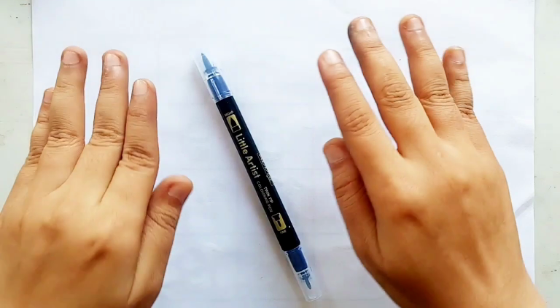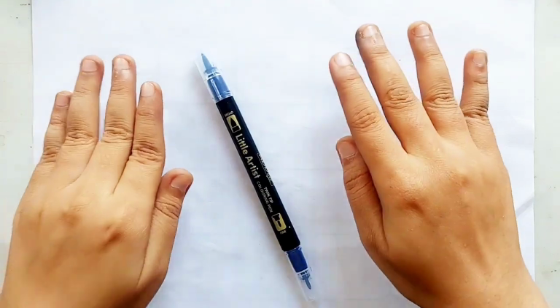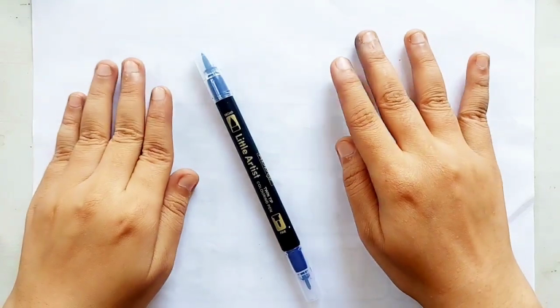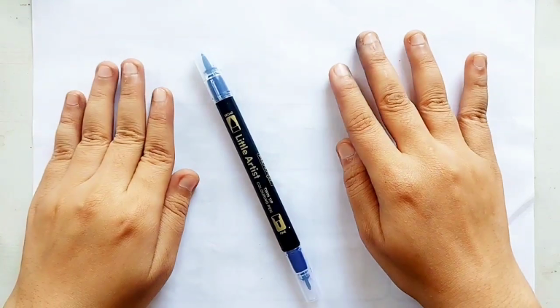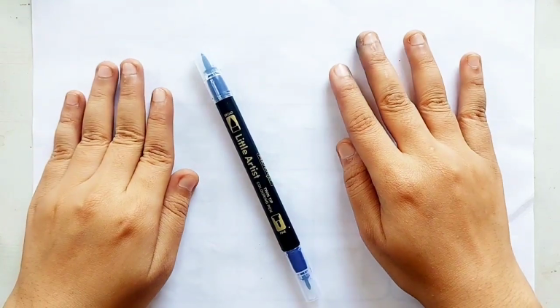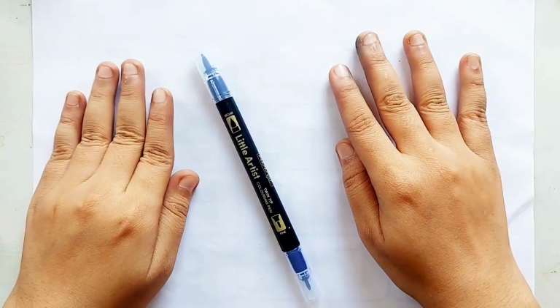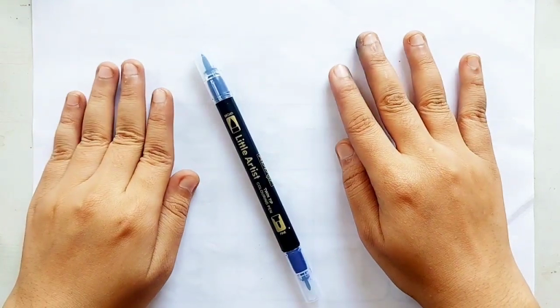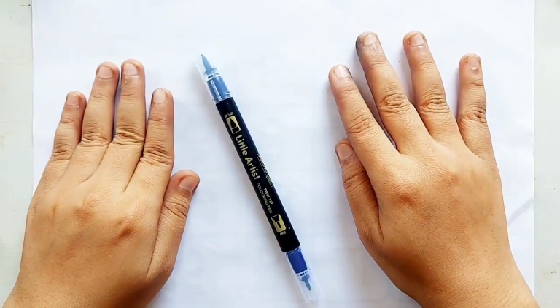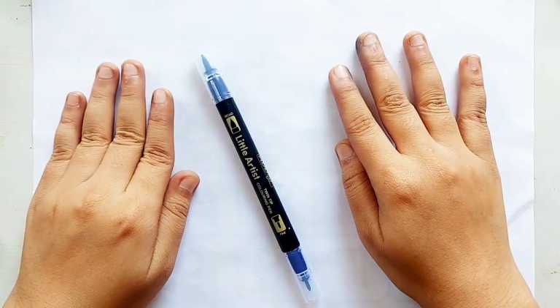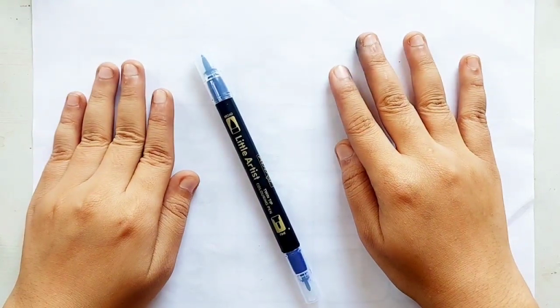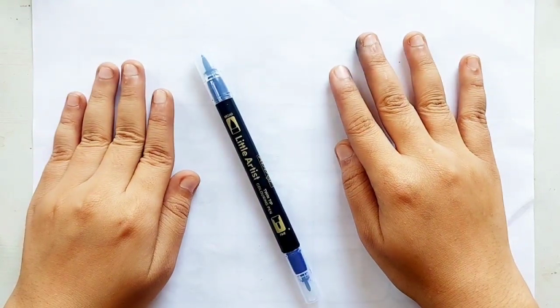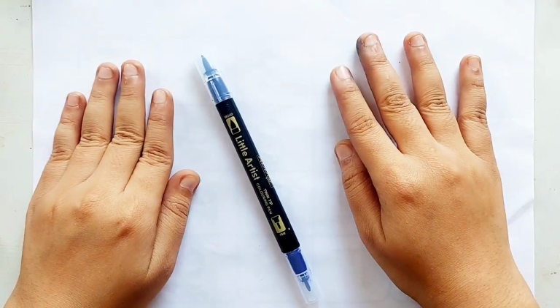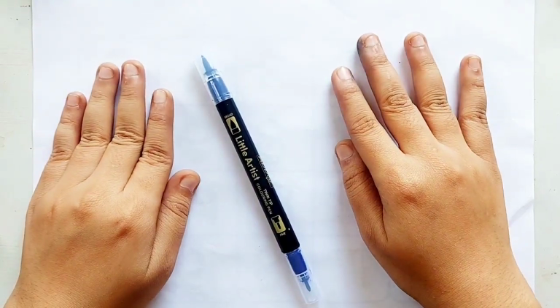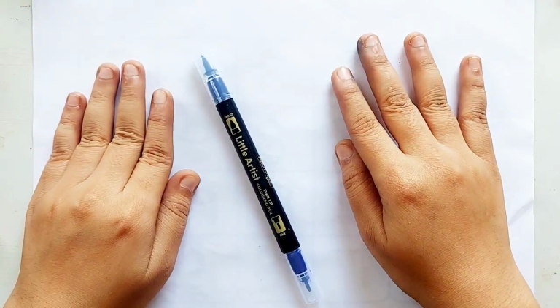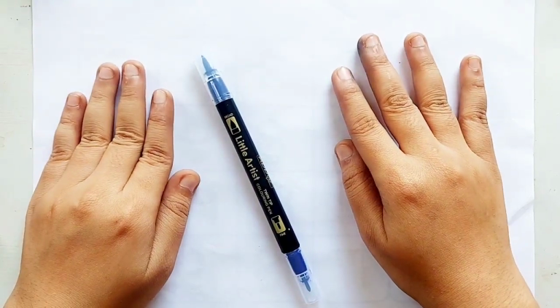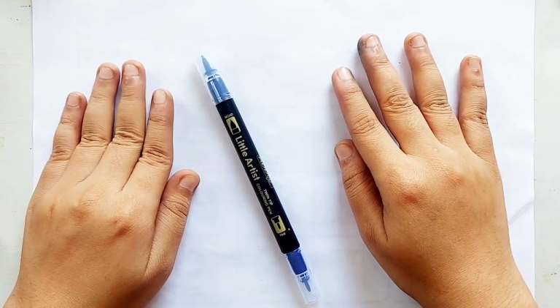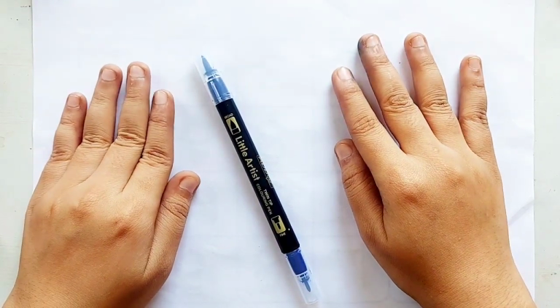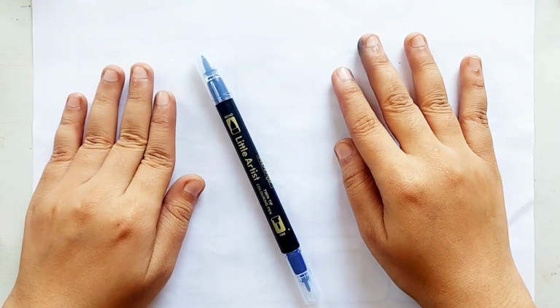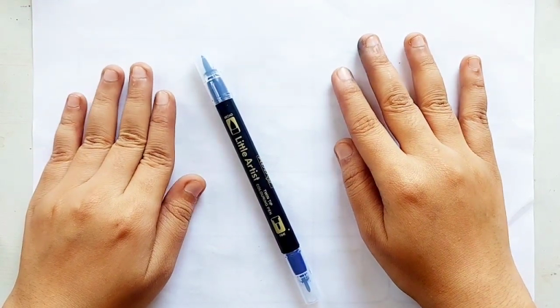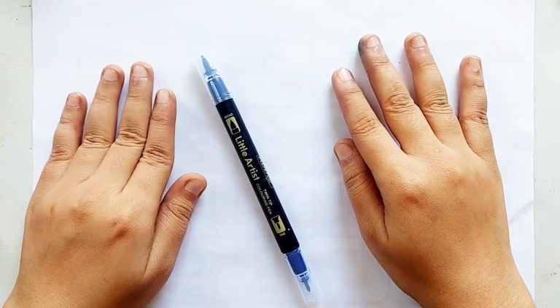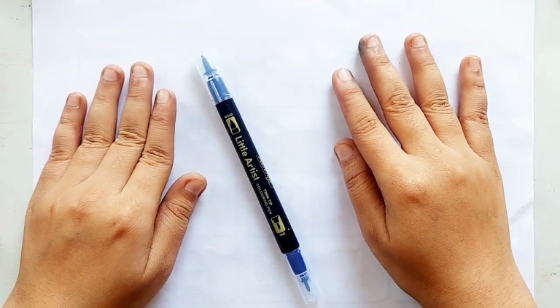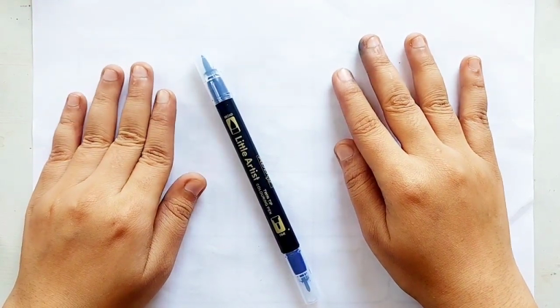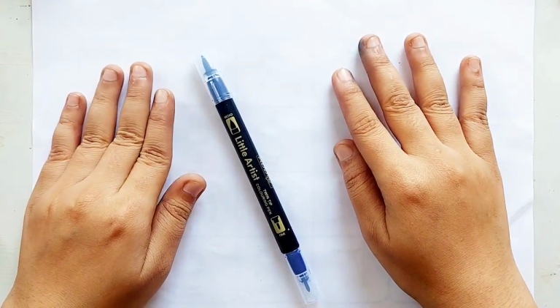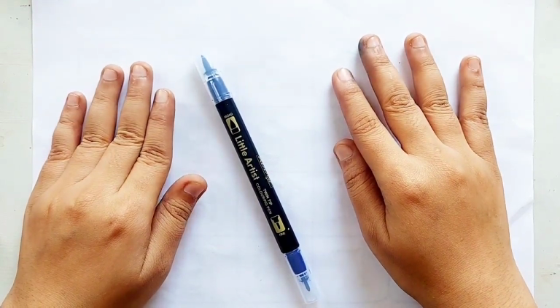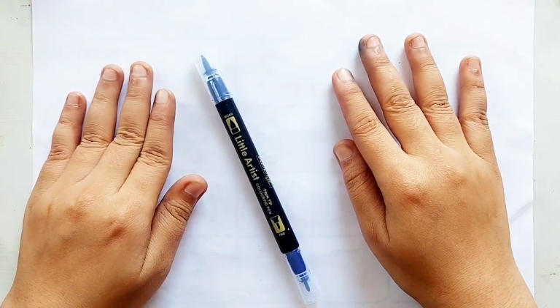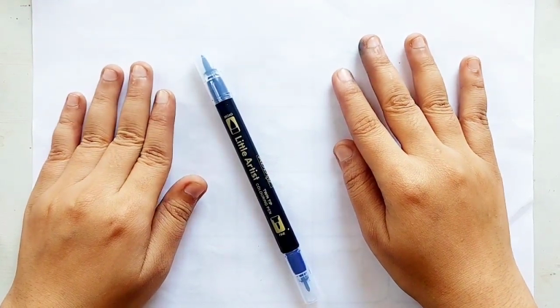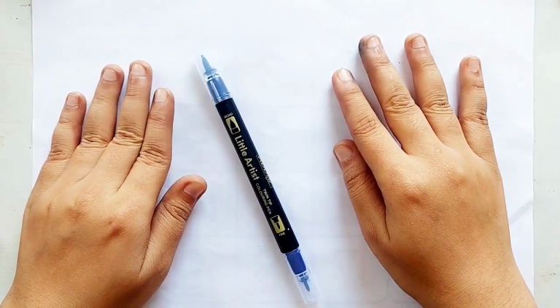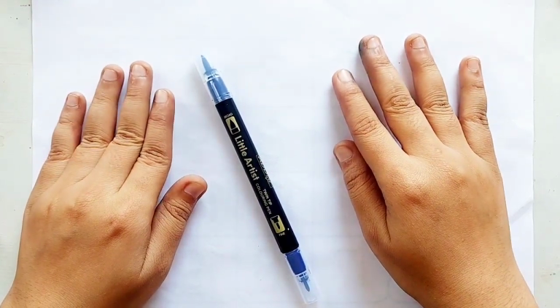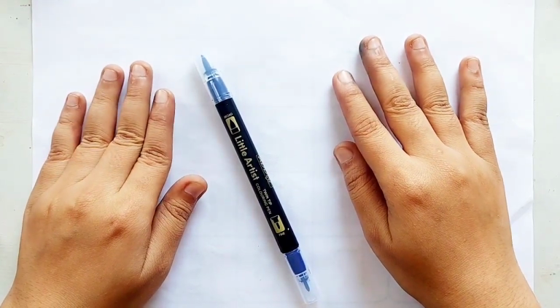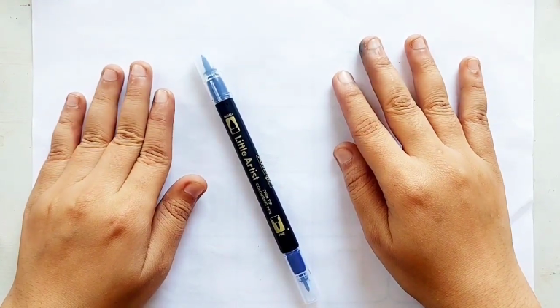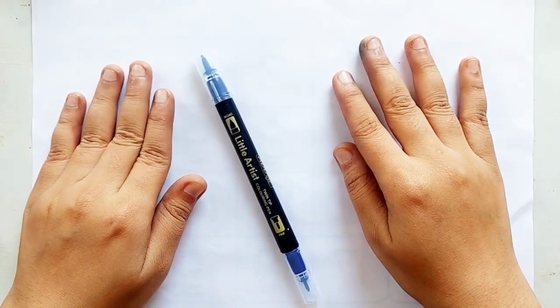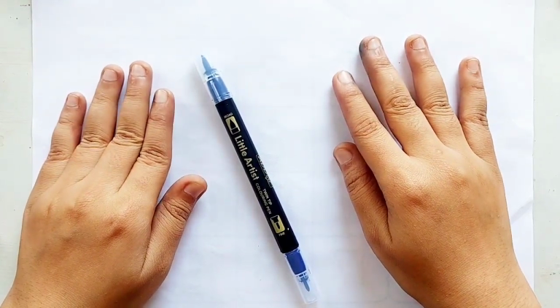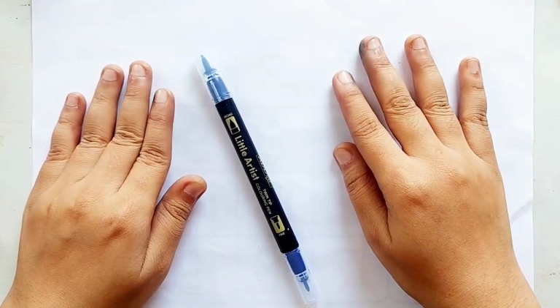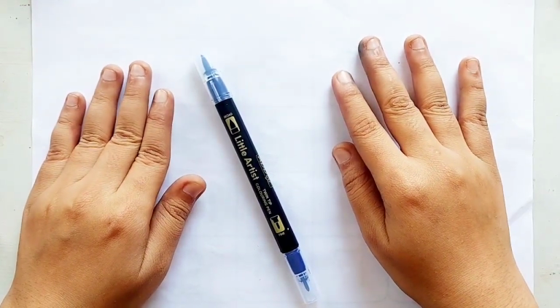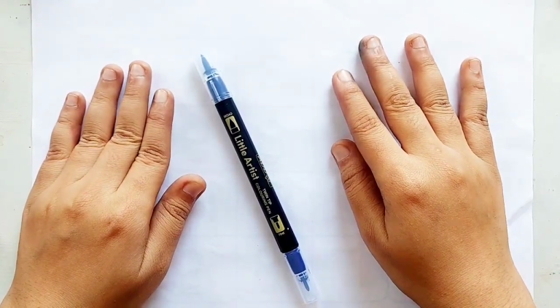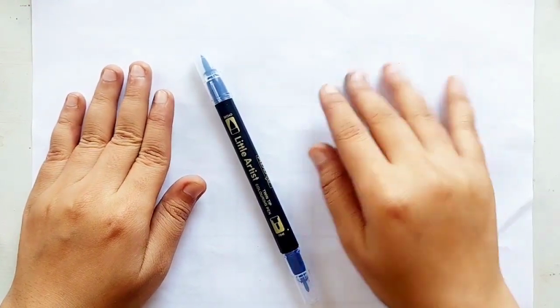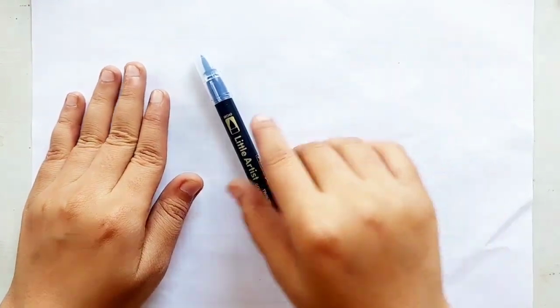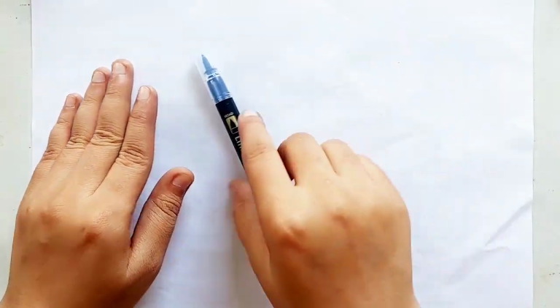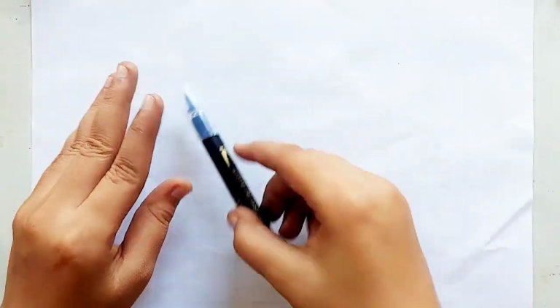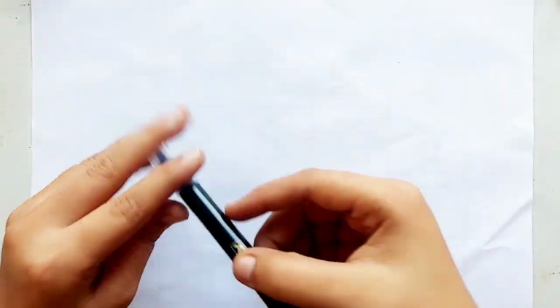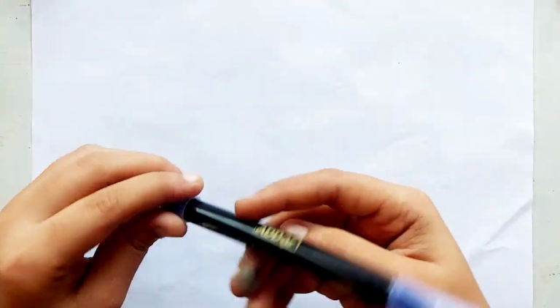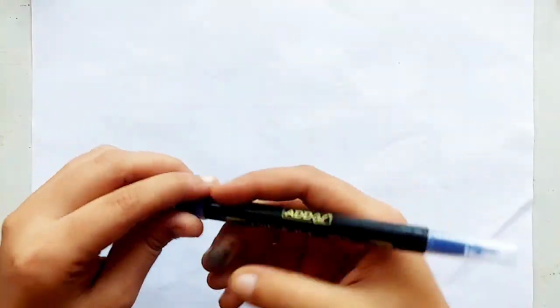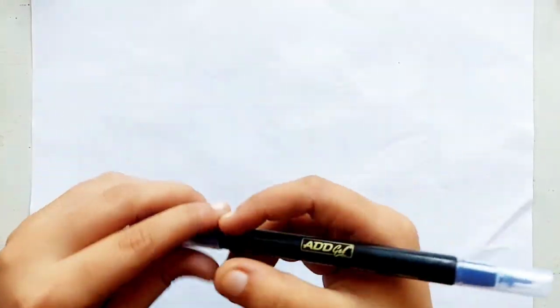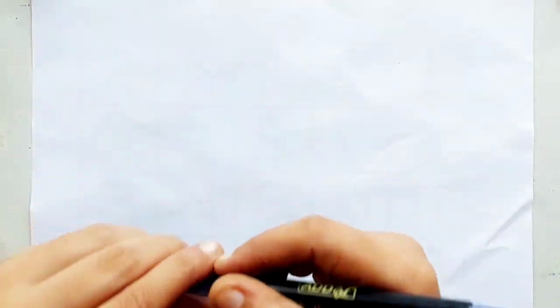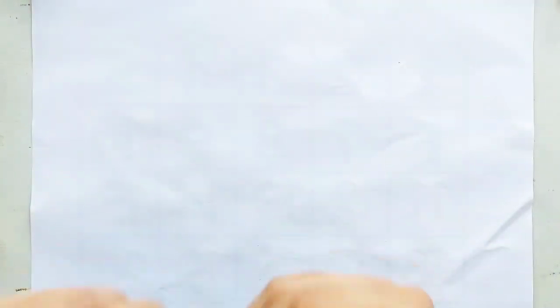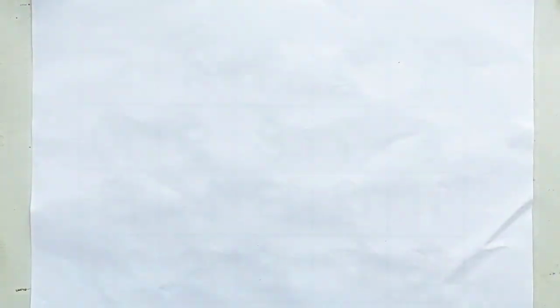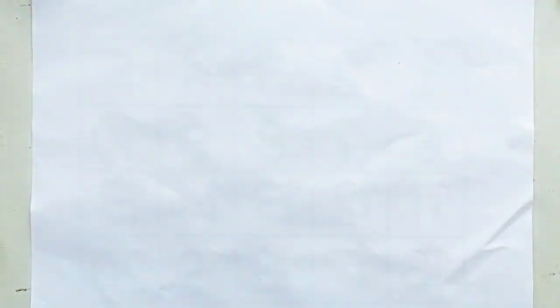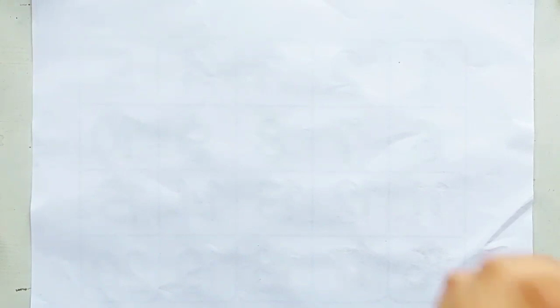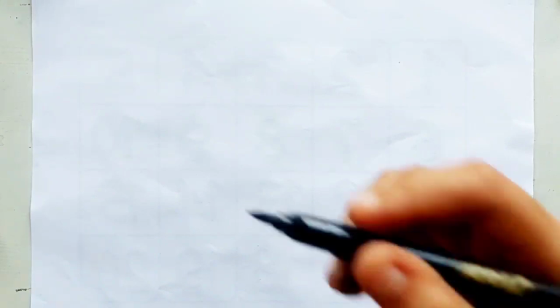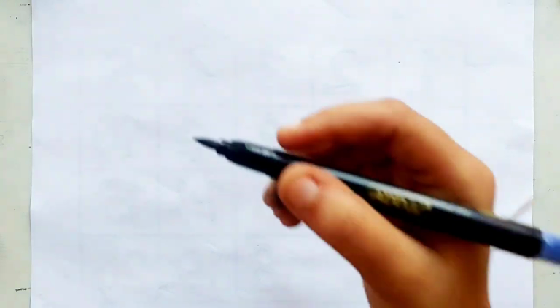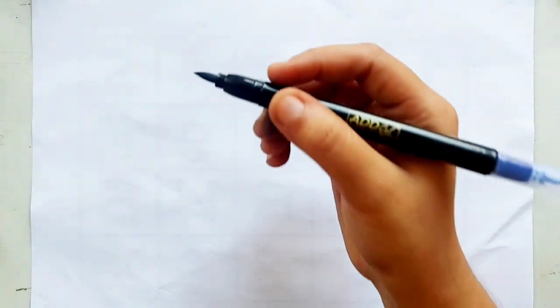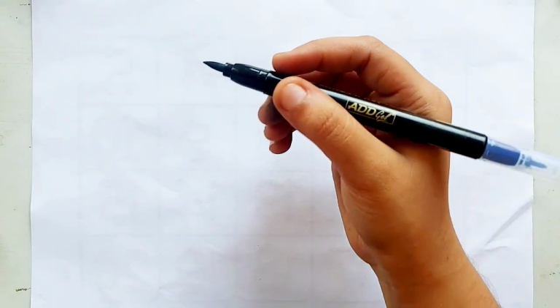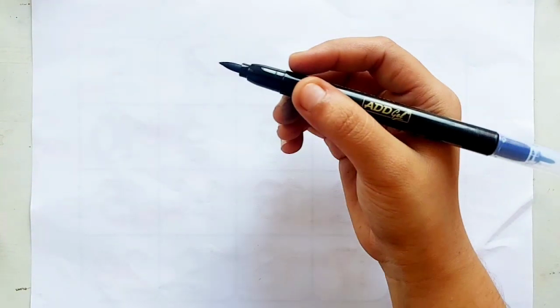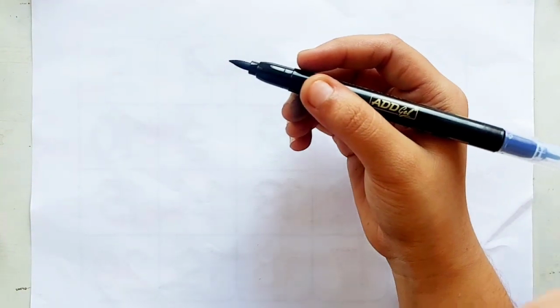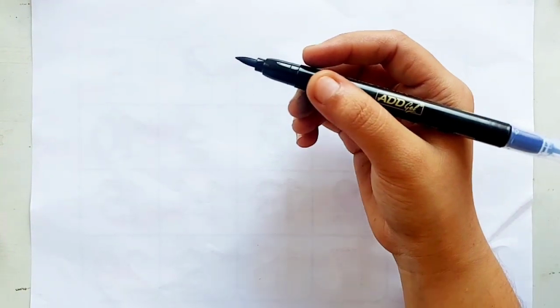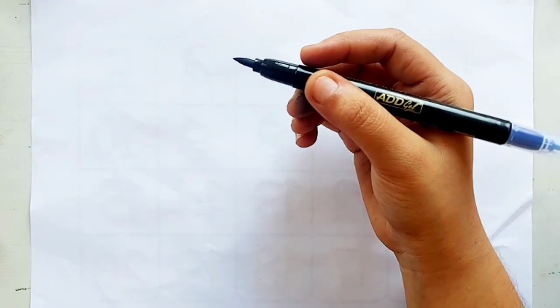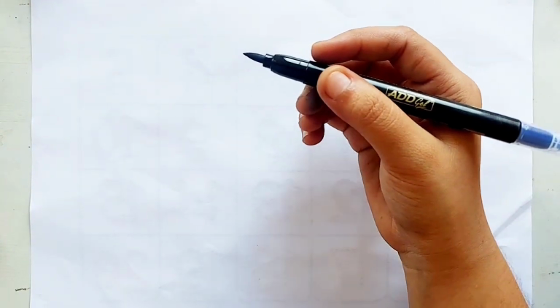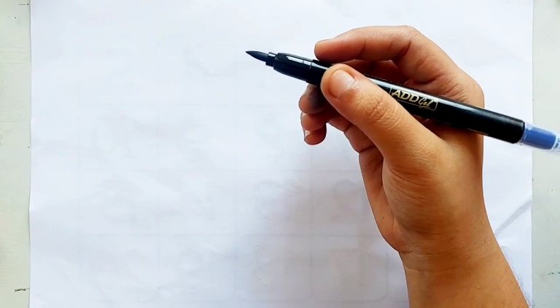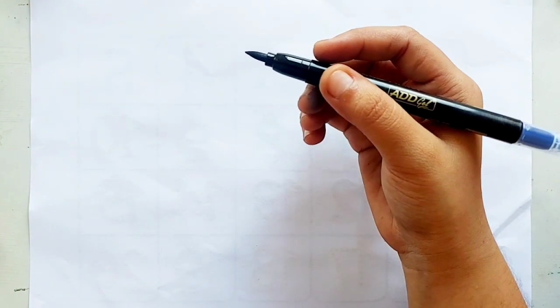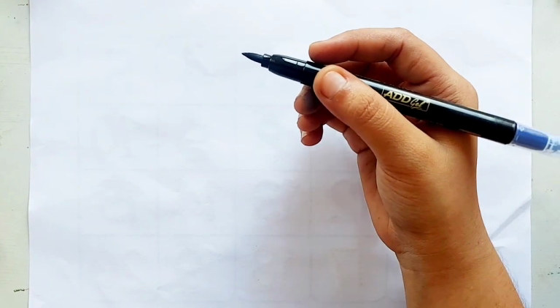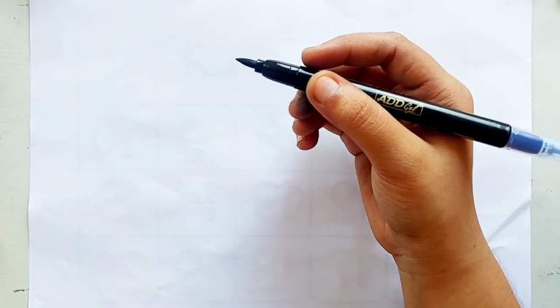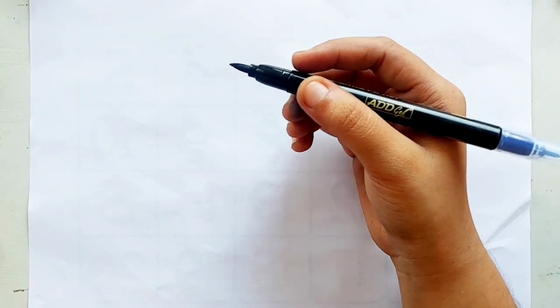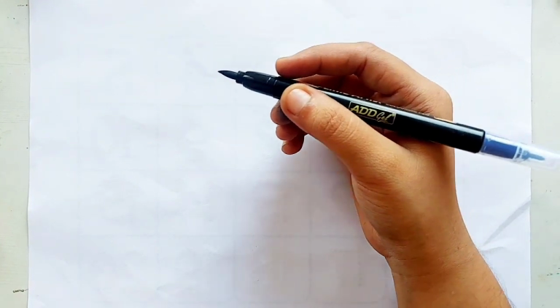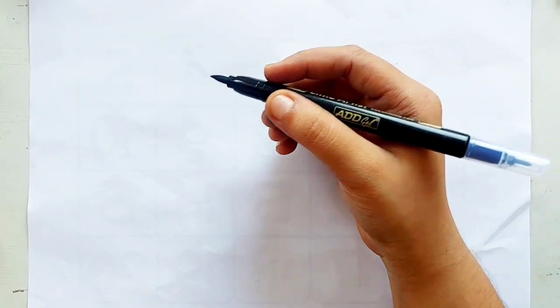Hello kids, welcome to Learn with Deha. Let's learn to draw some 2D shapes.